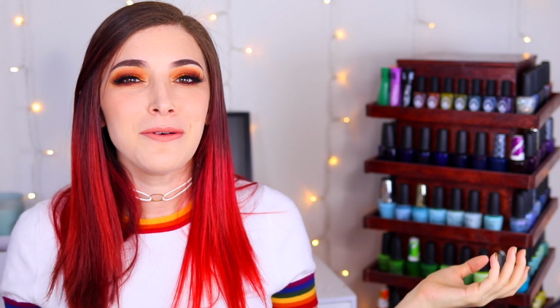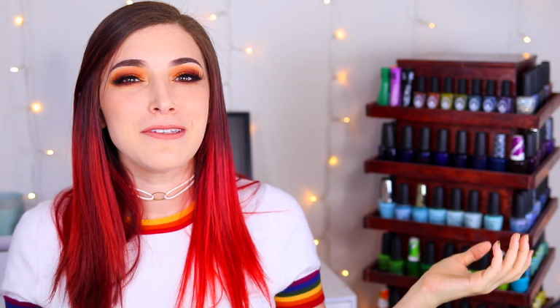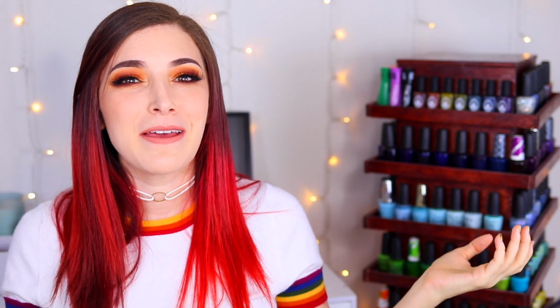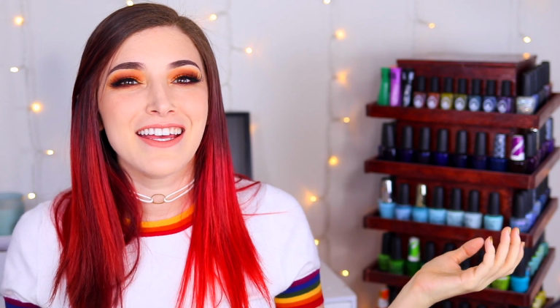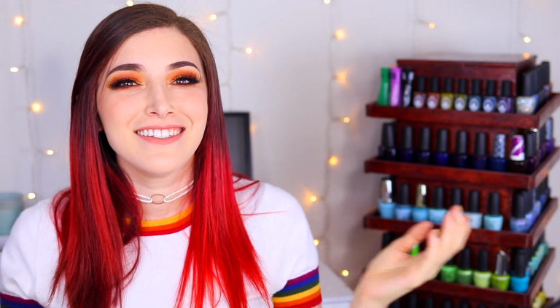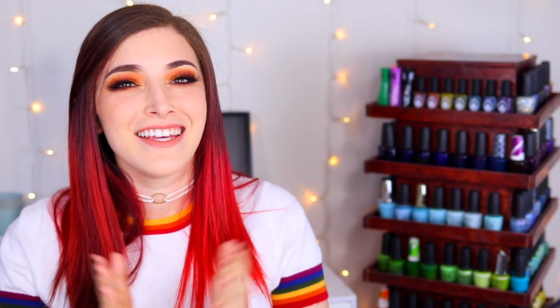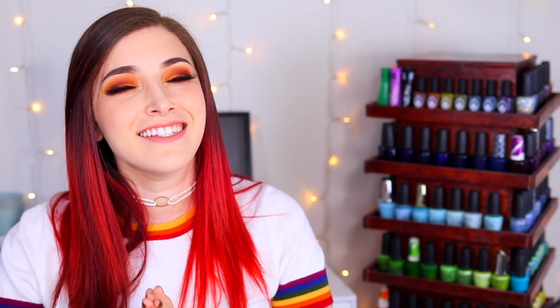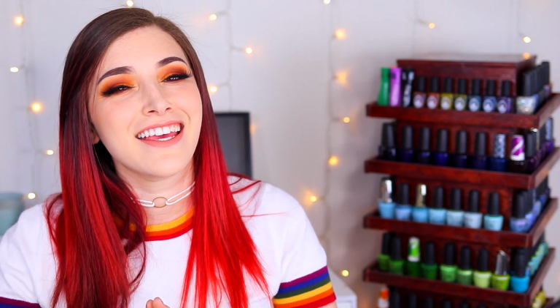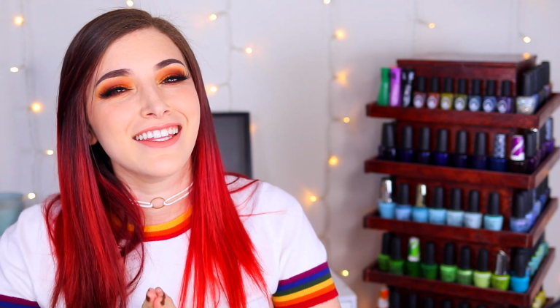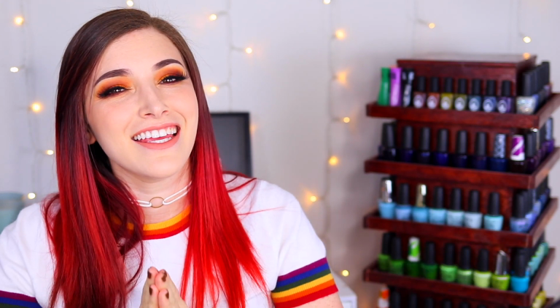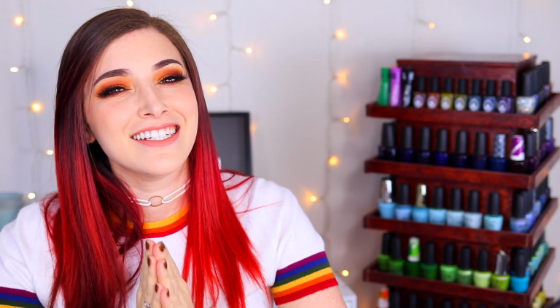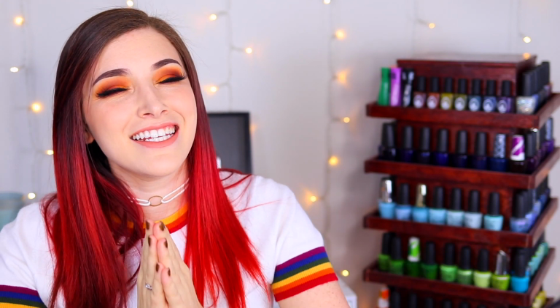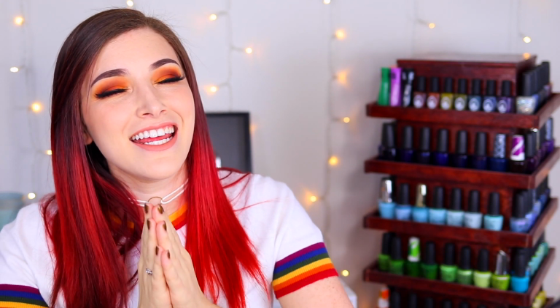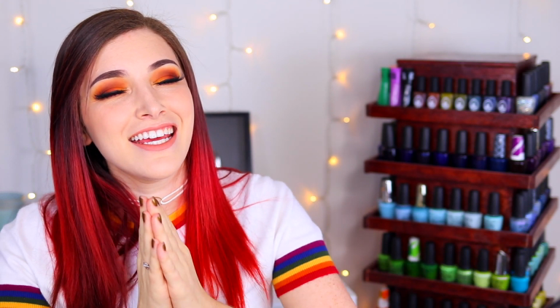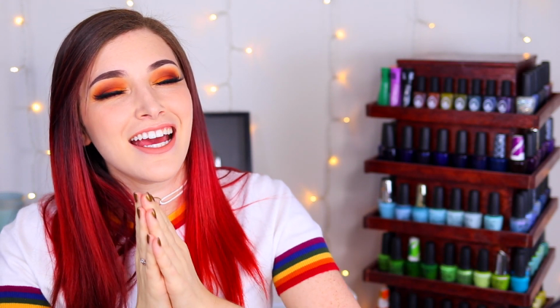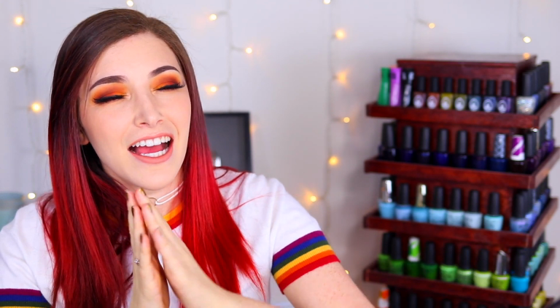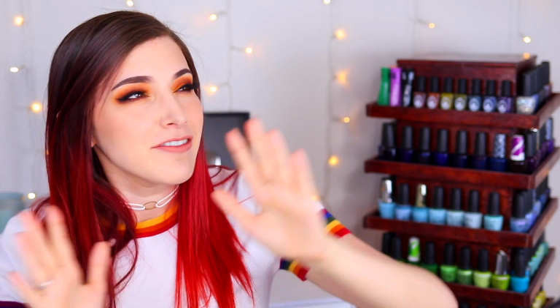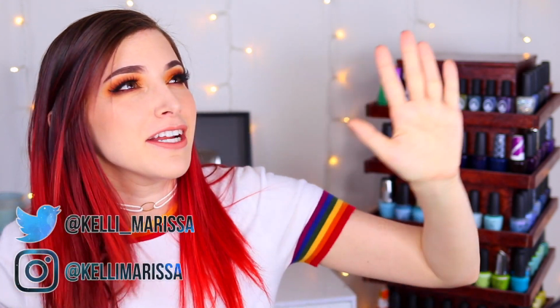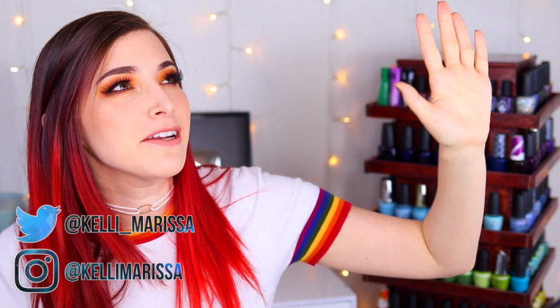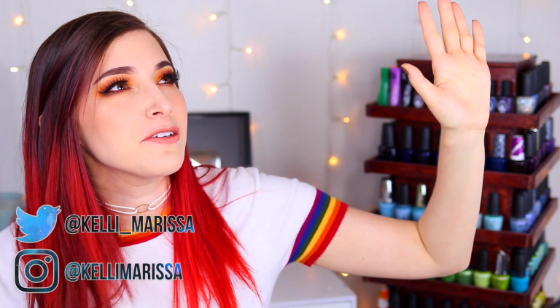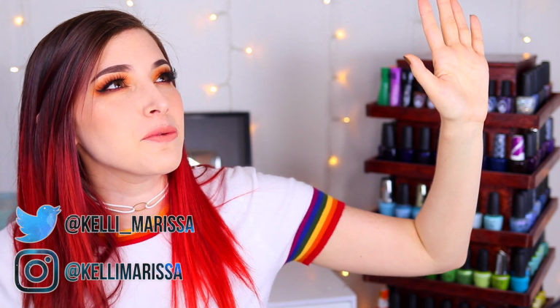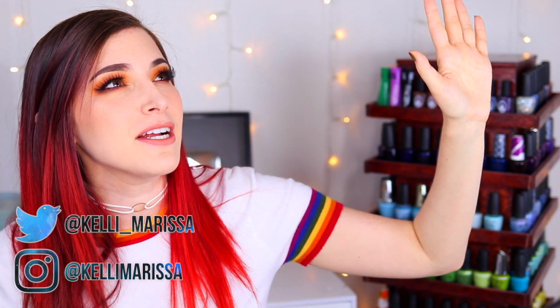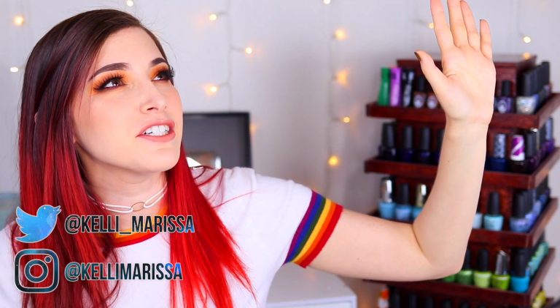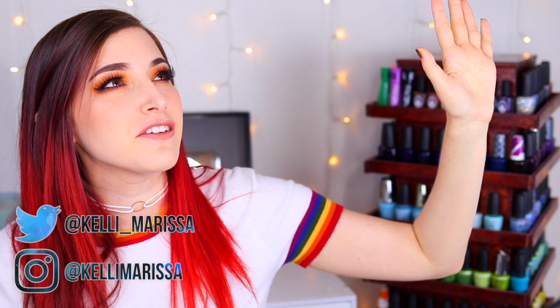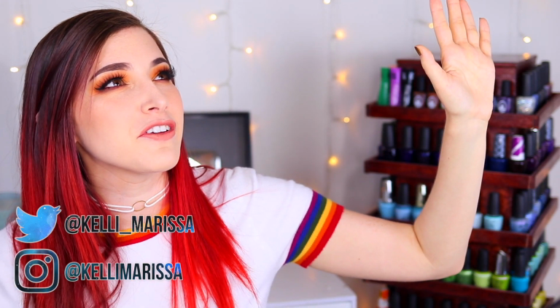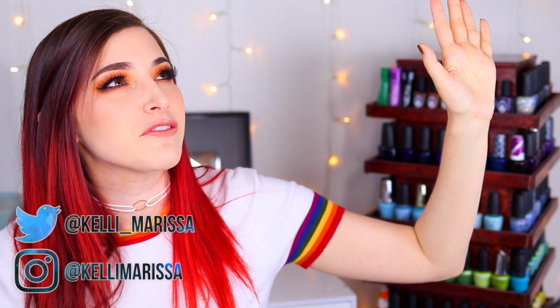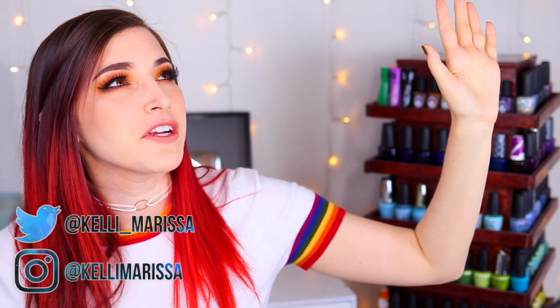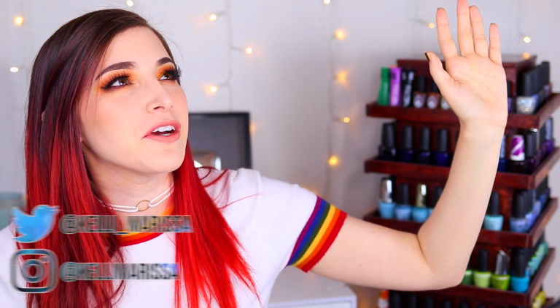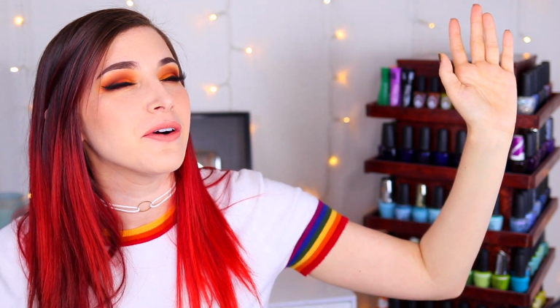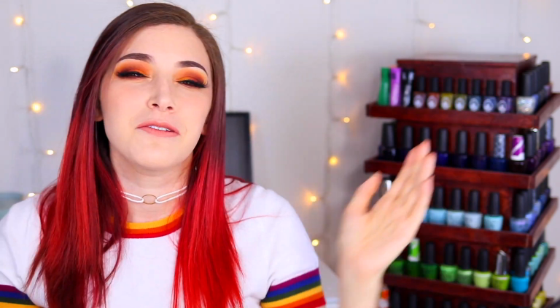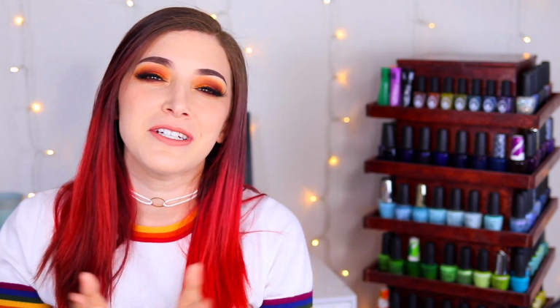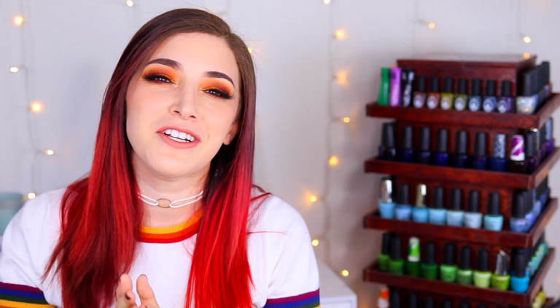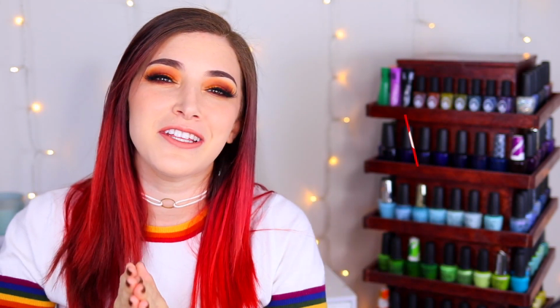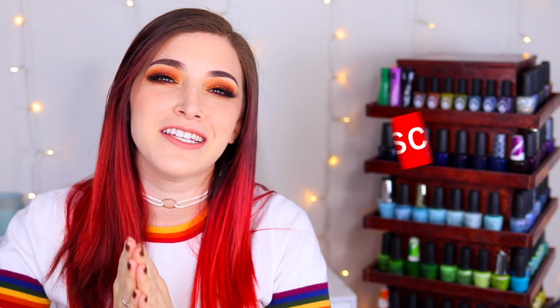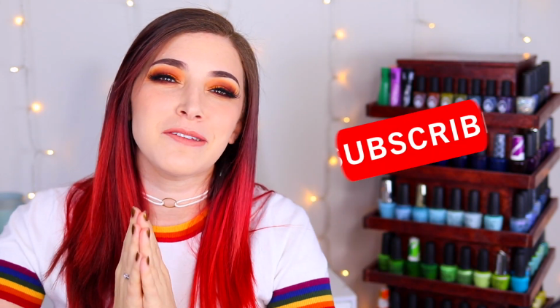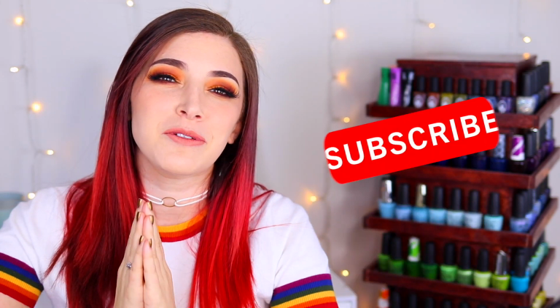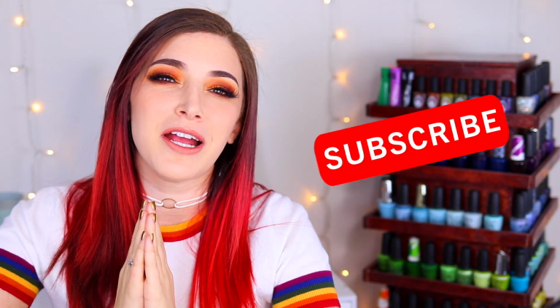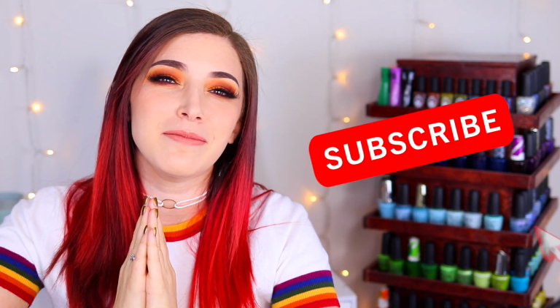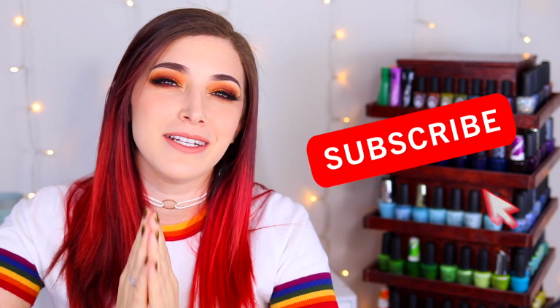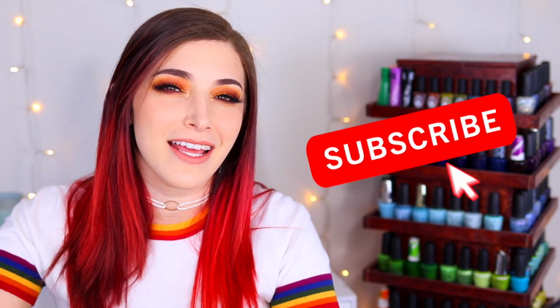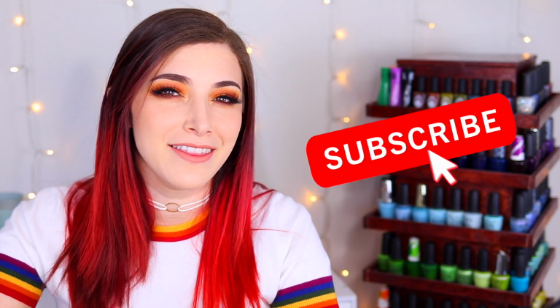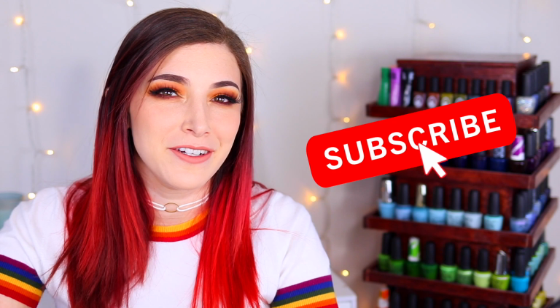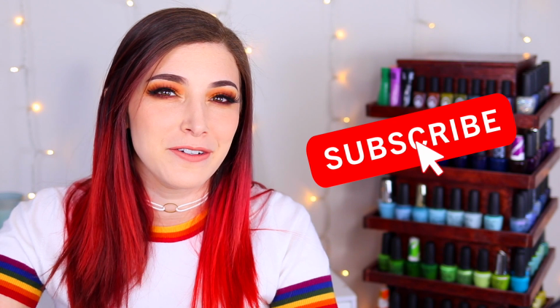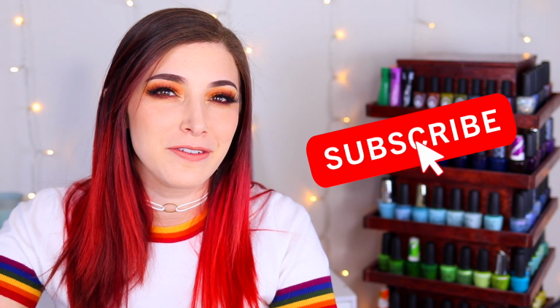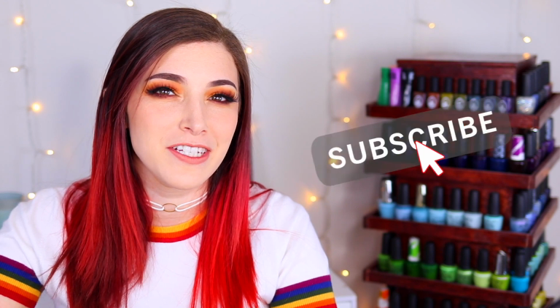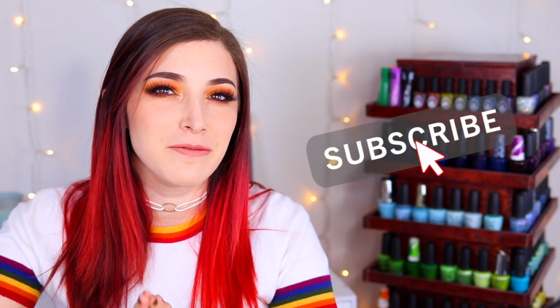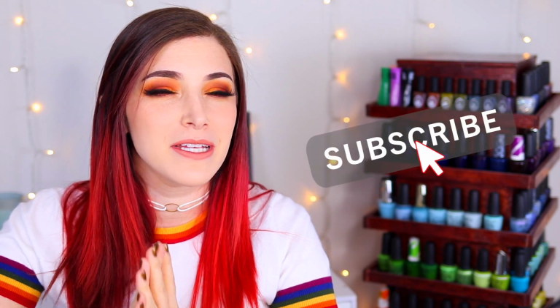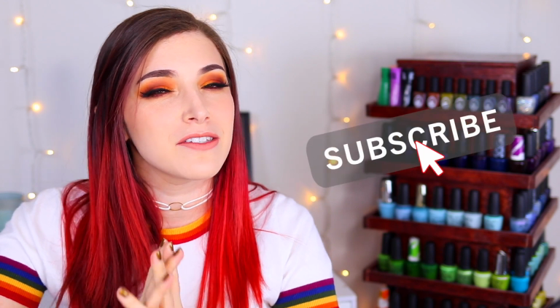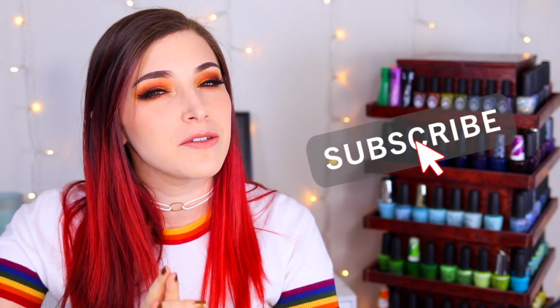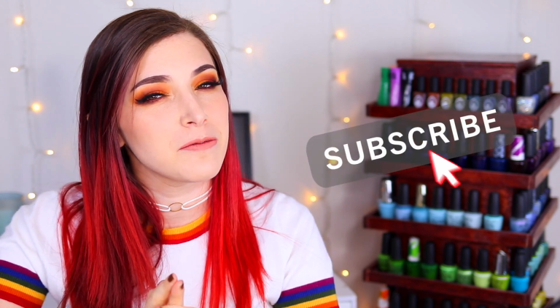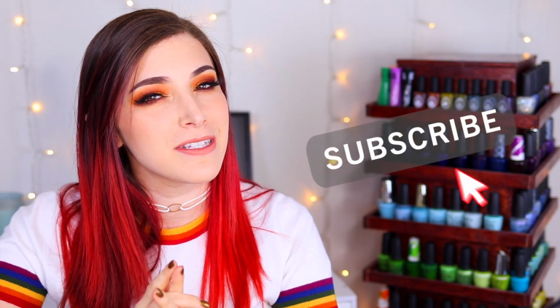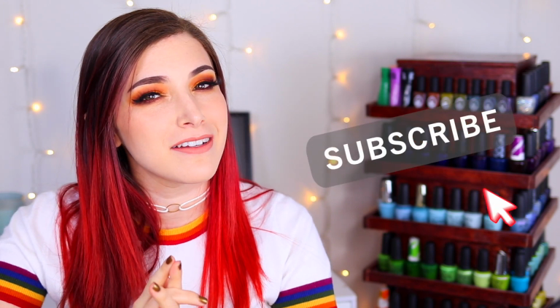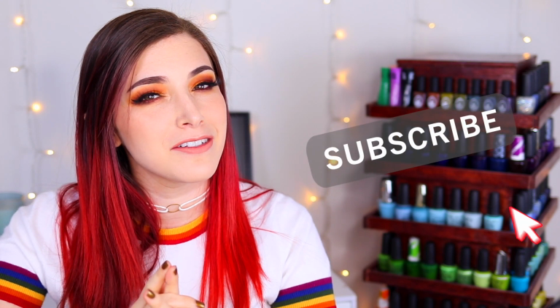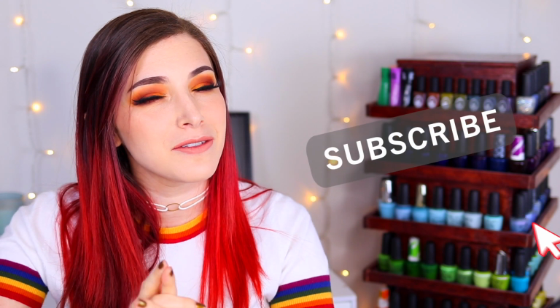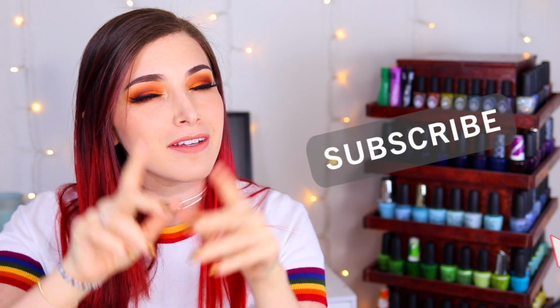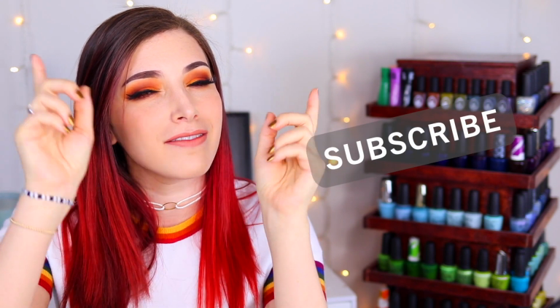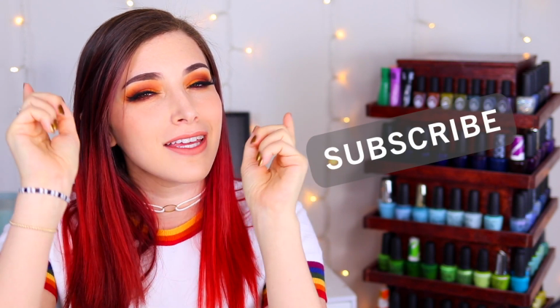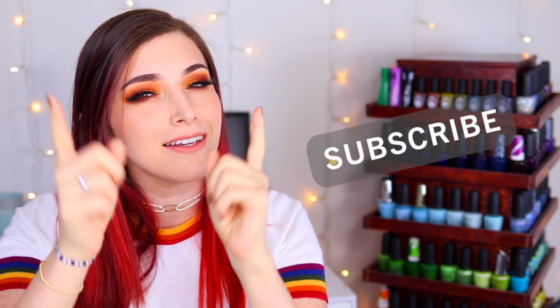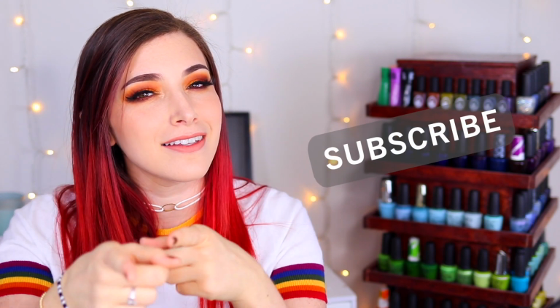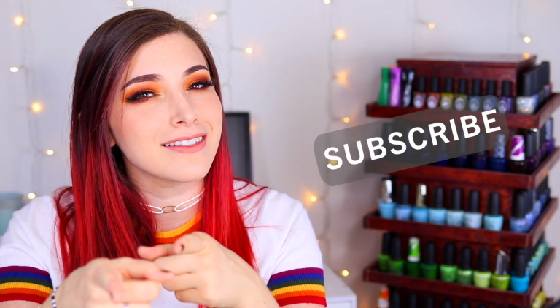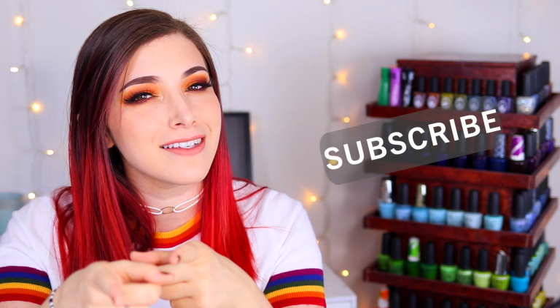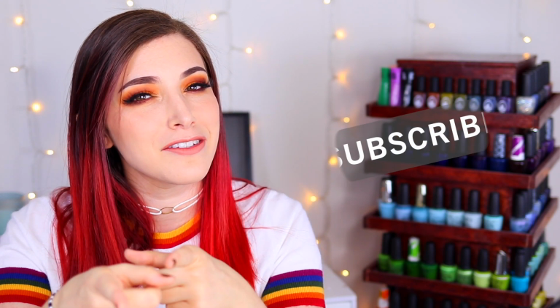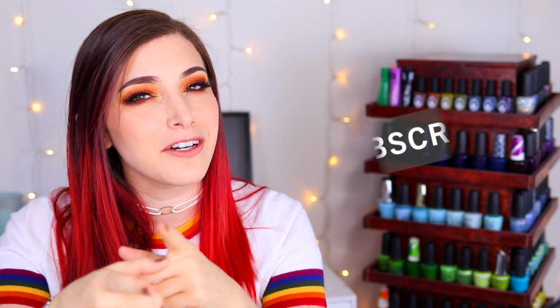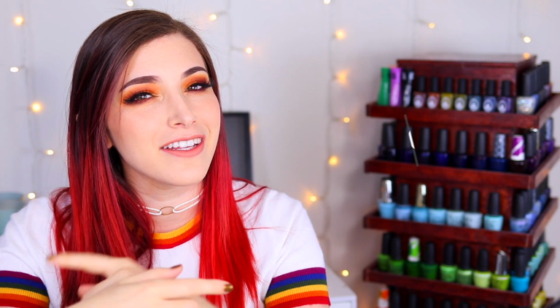What's up guys? It's Kelly and today I've got another swatch and review for you. So make sure you hit that subscribe button and the notification bell so you don't miss out on new stuff, and let's get started.